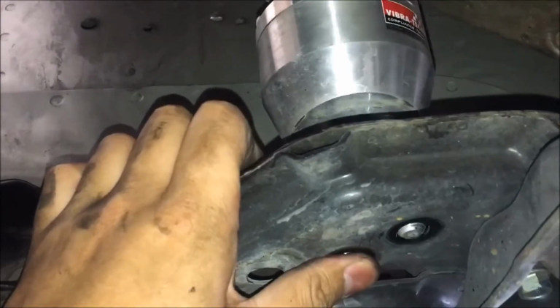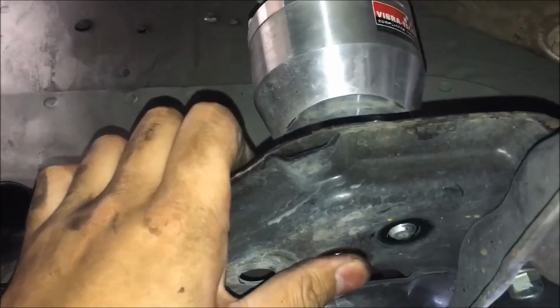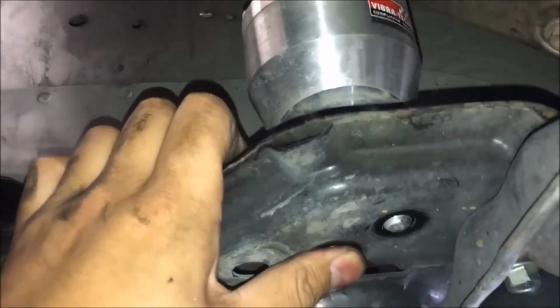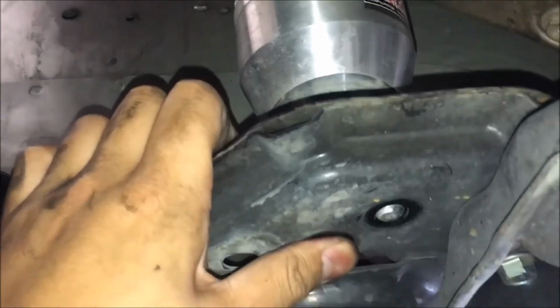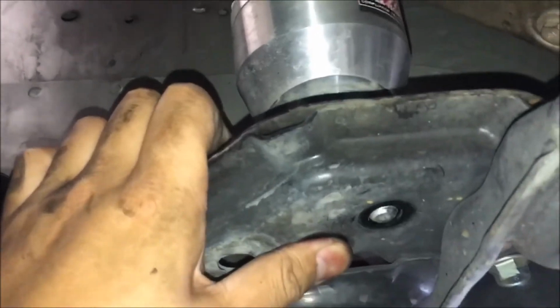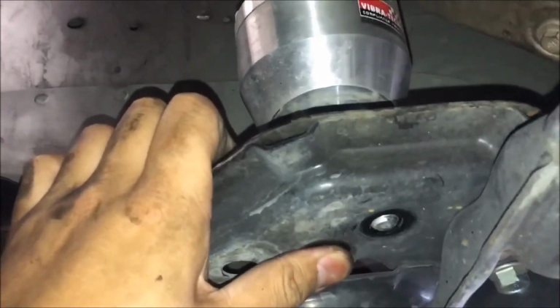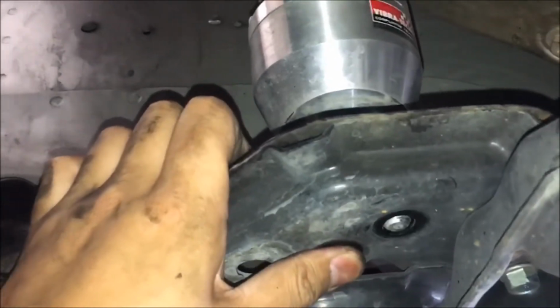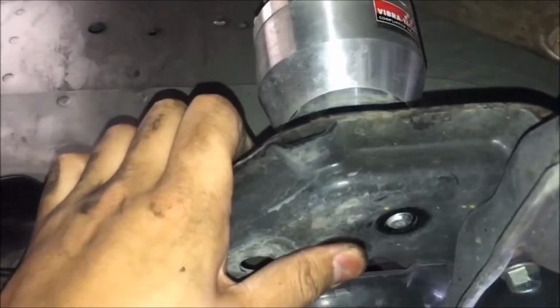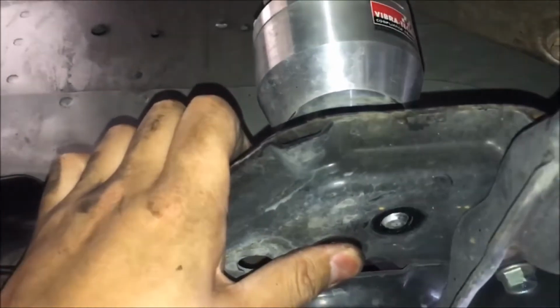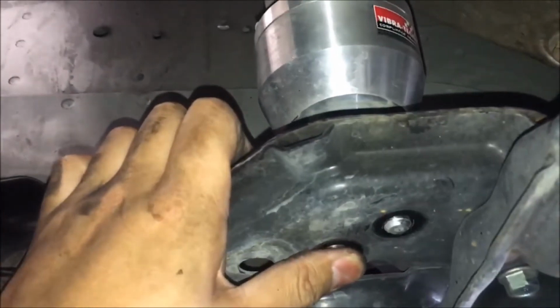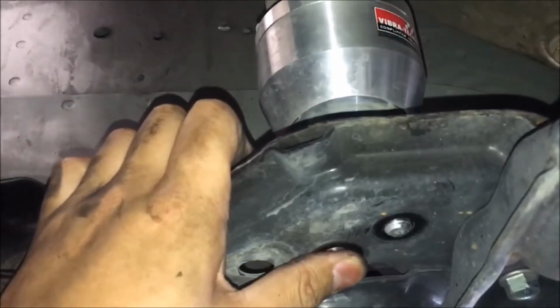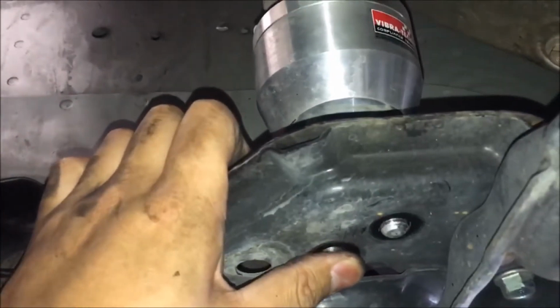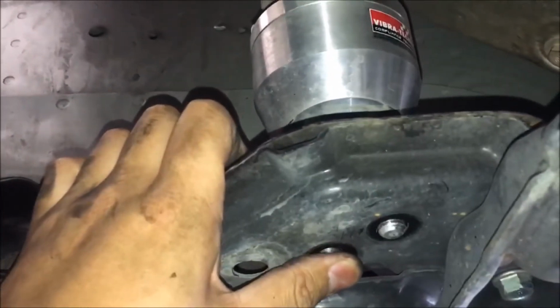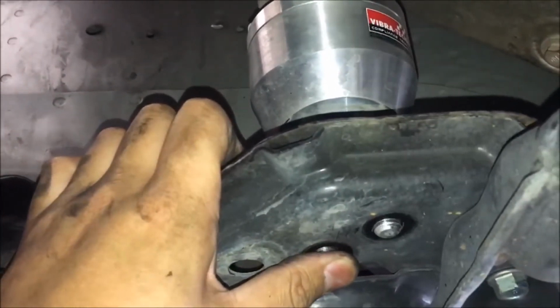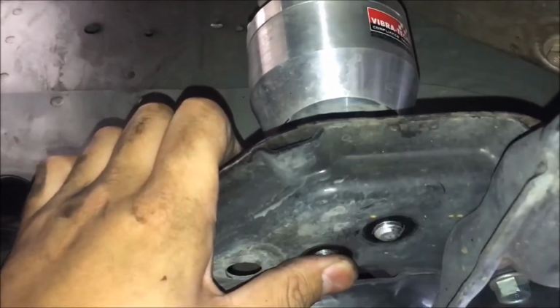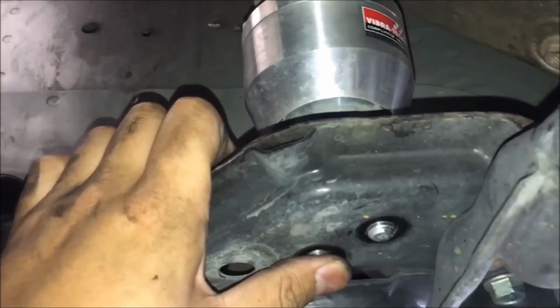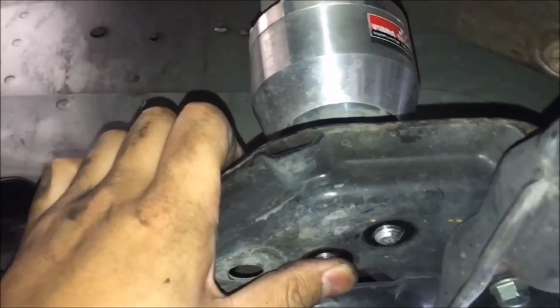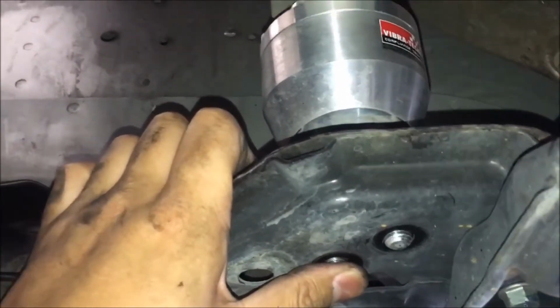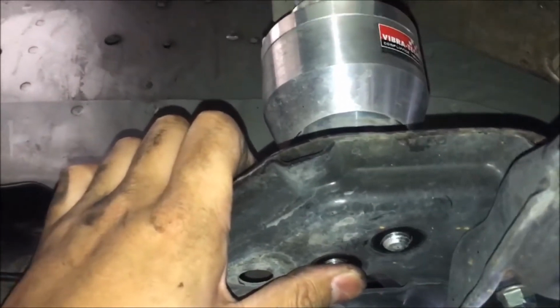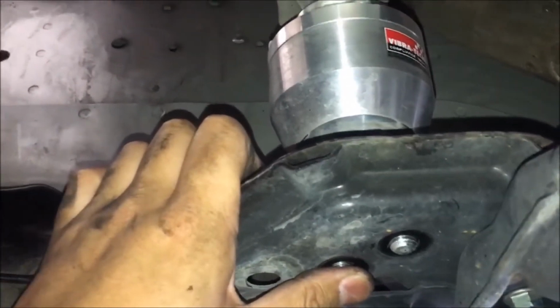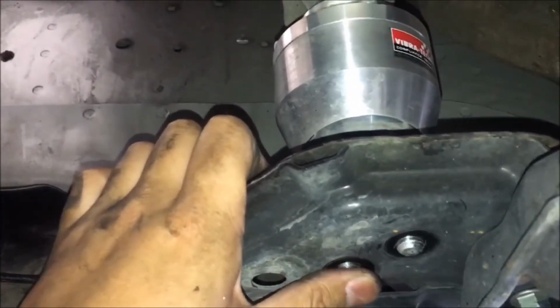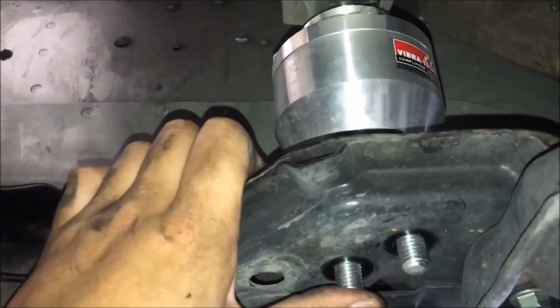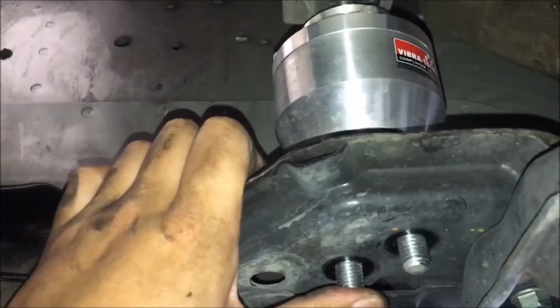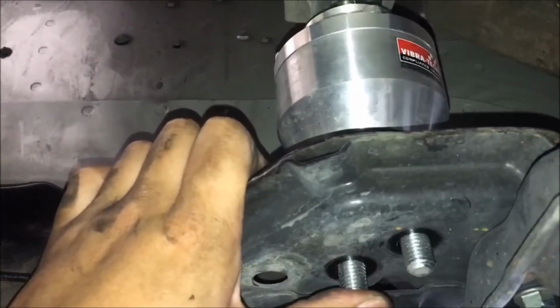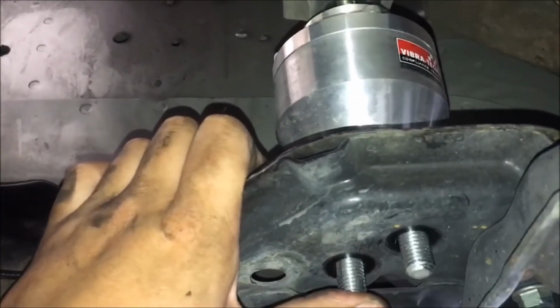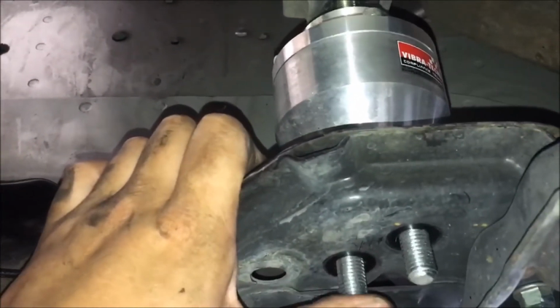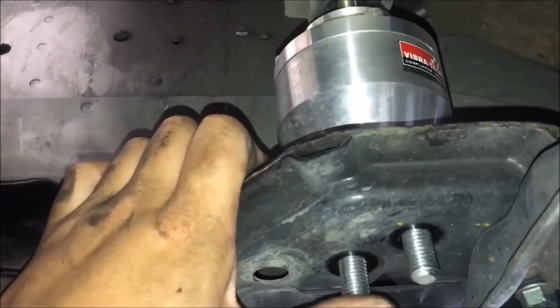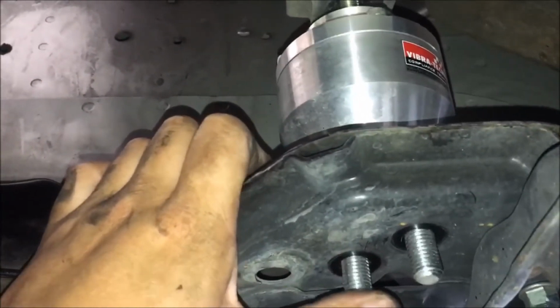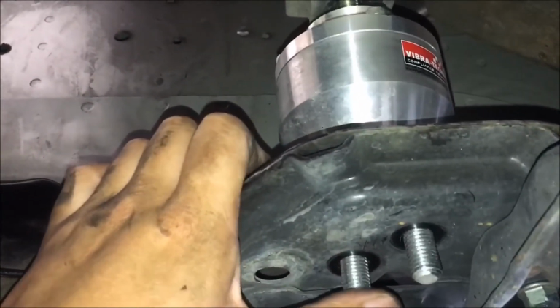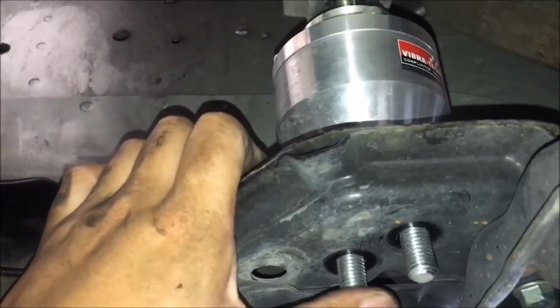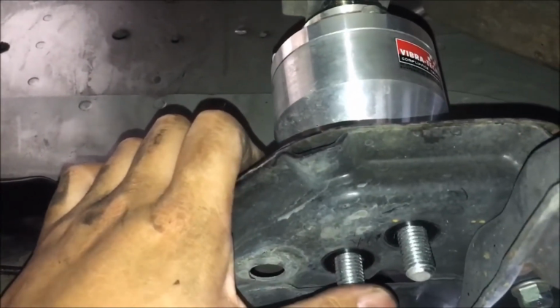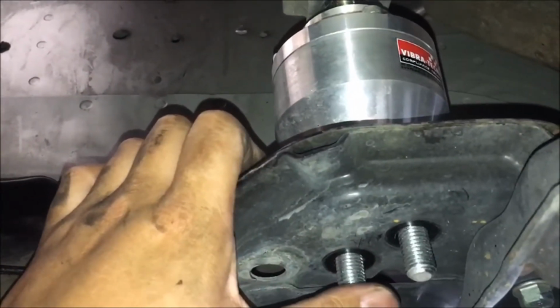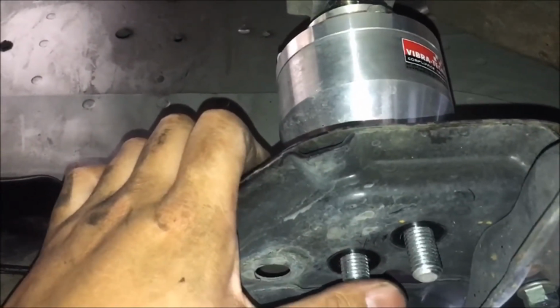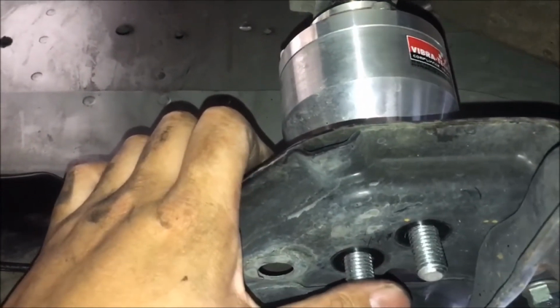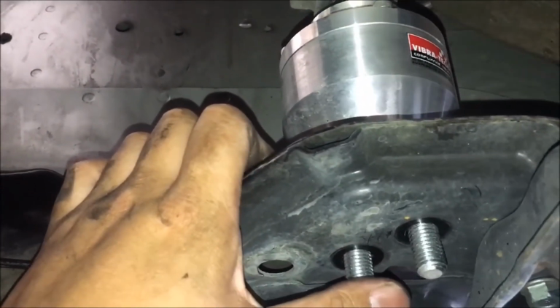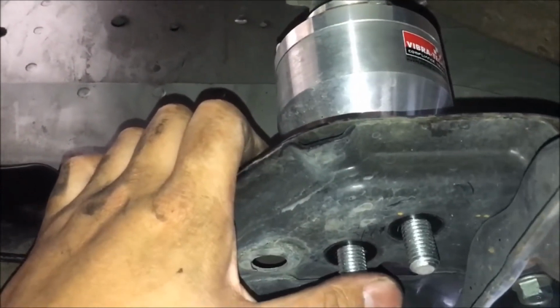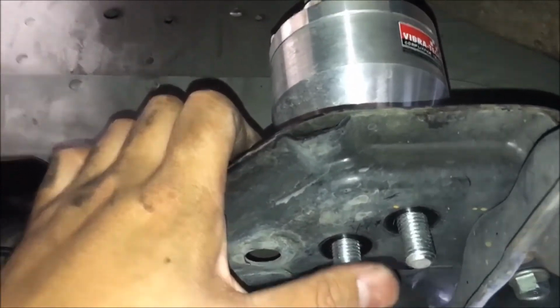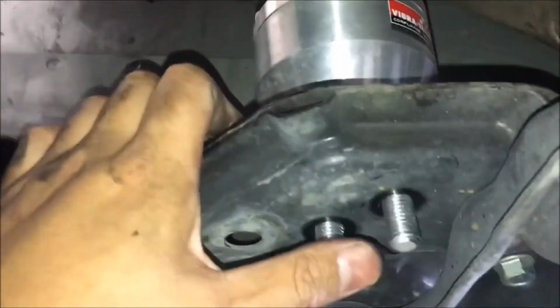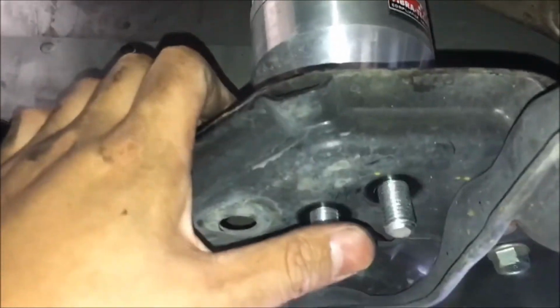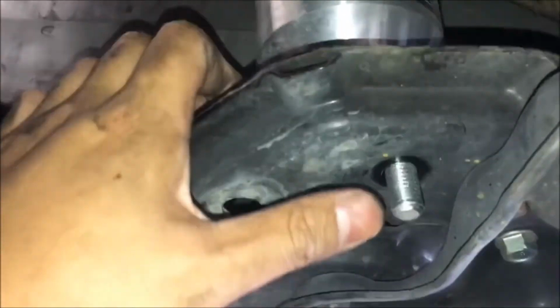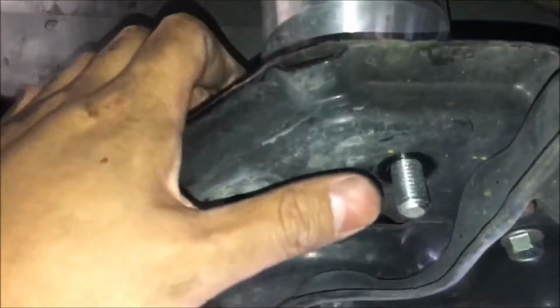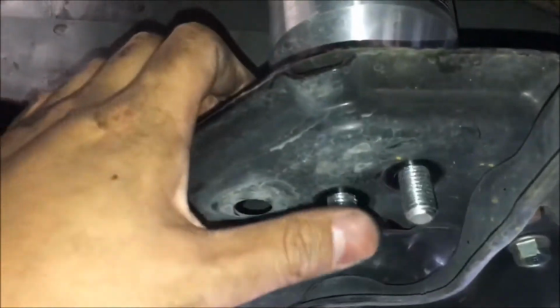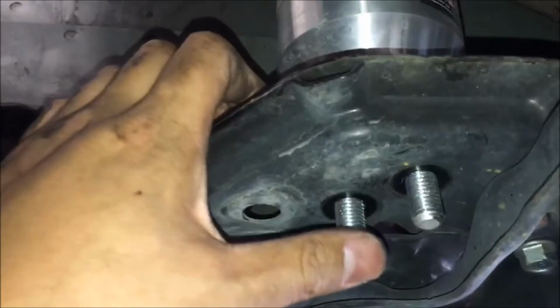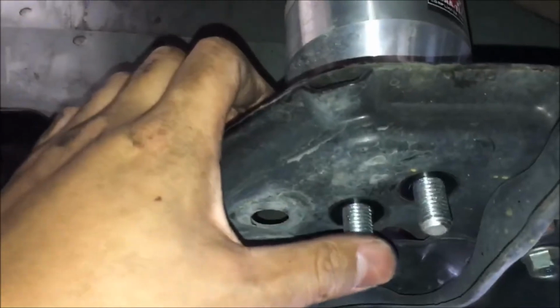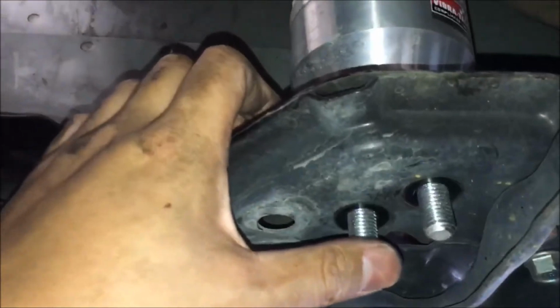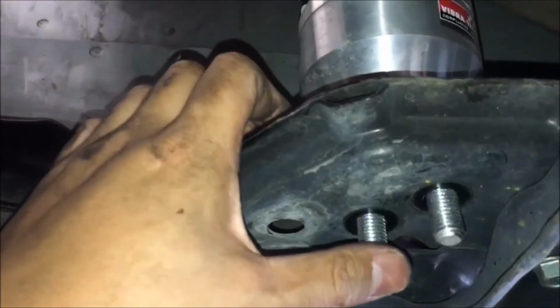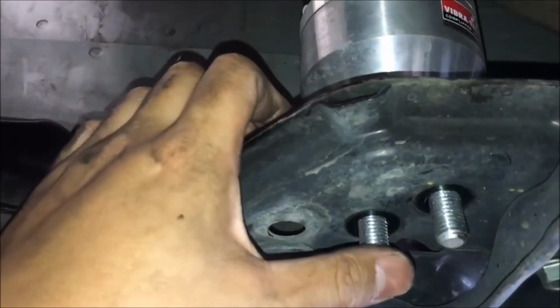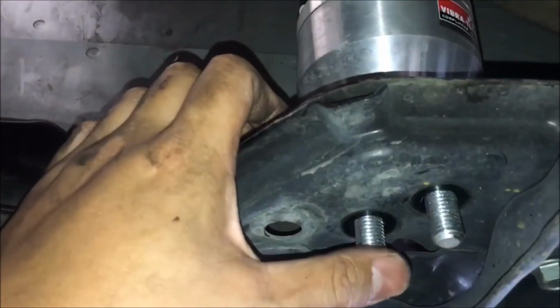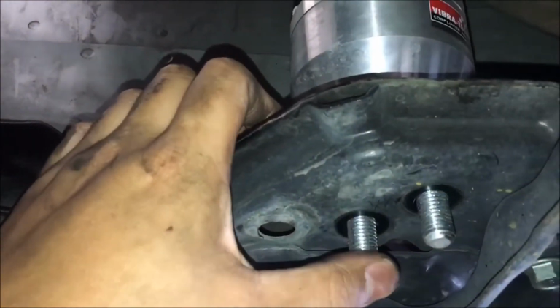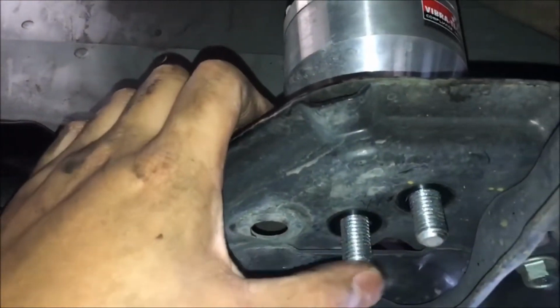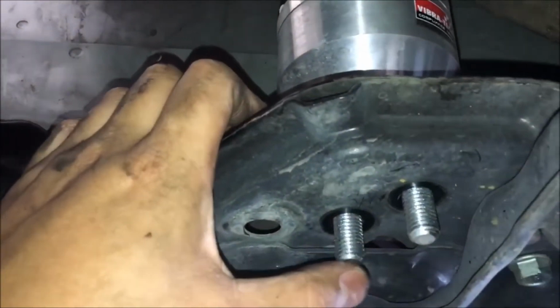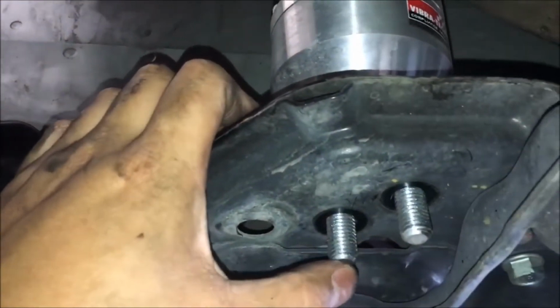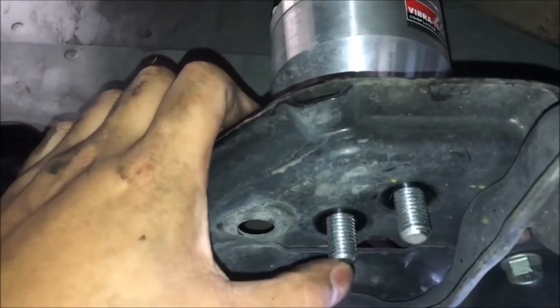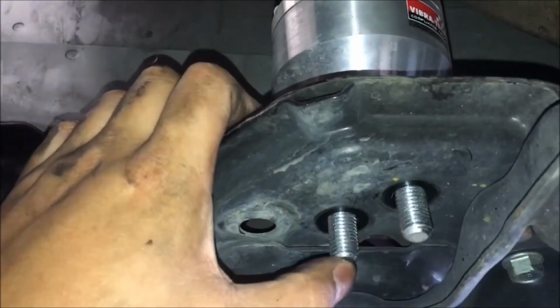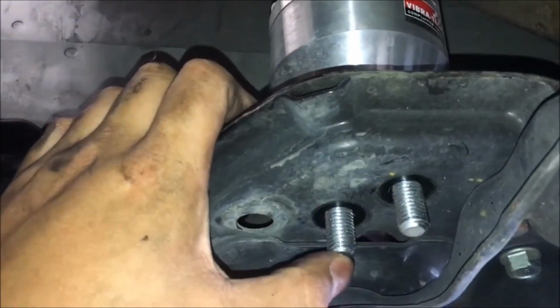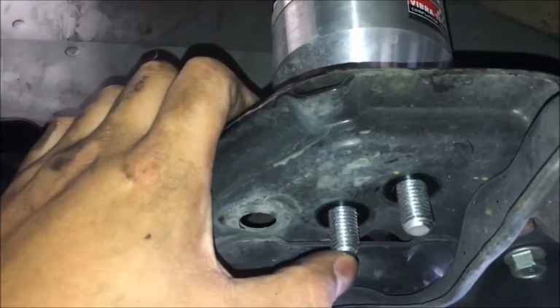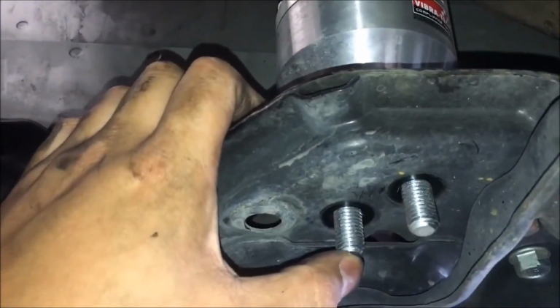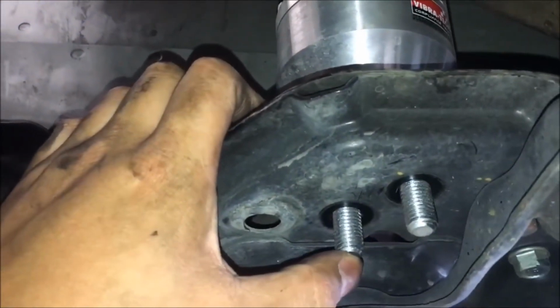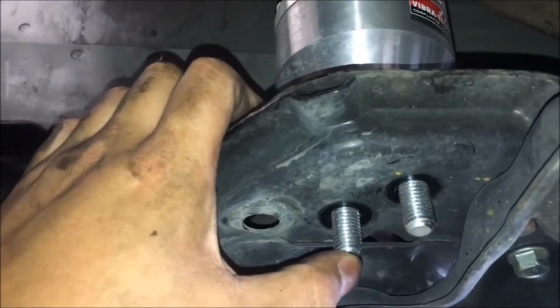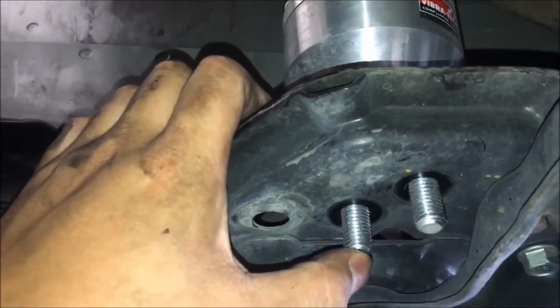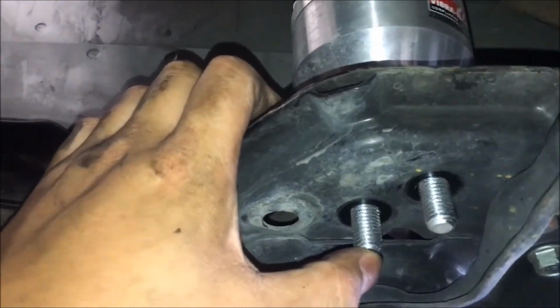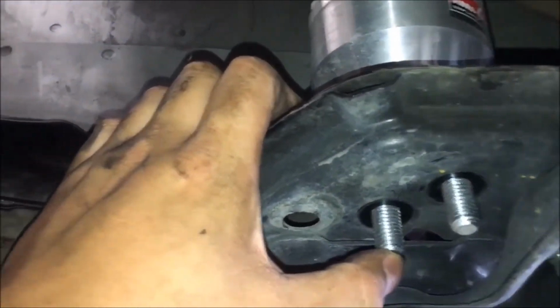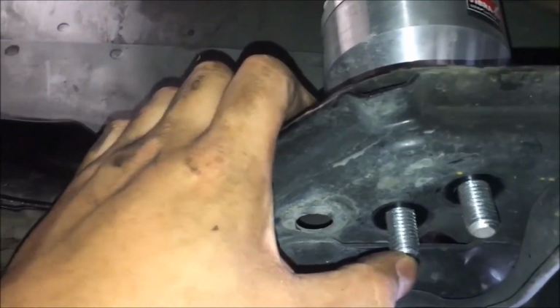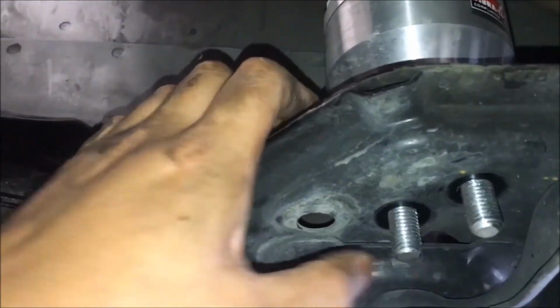I need about a good inch of drop in order to take this out. Let's hope I don't smash my fingers.